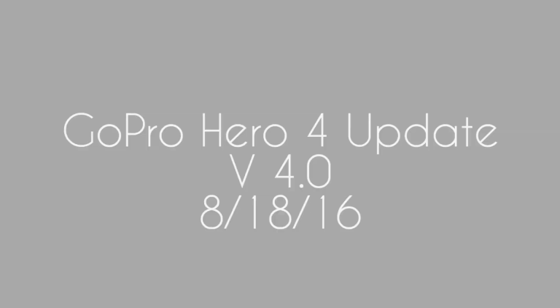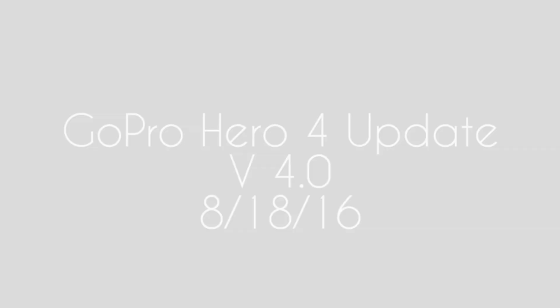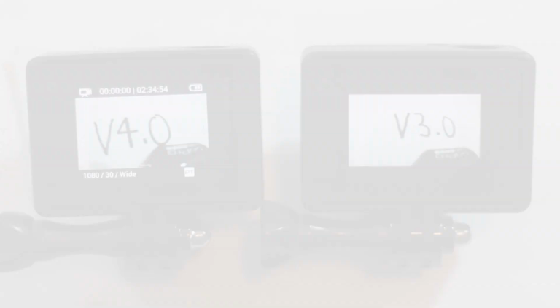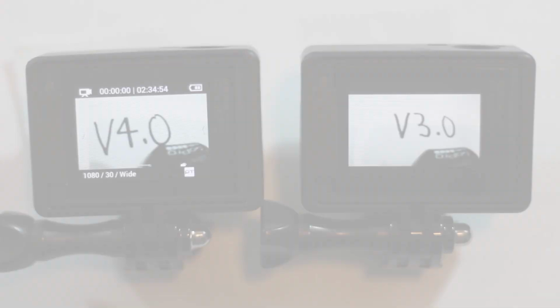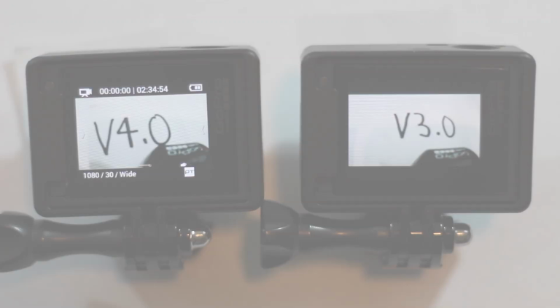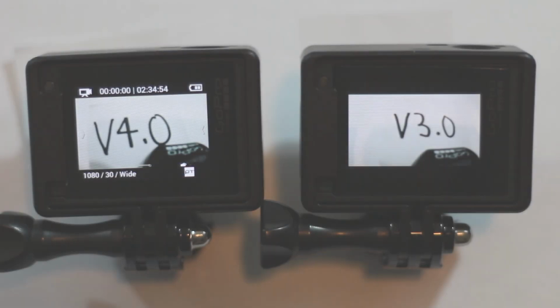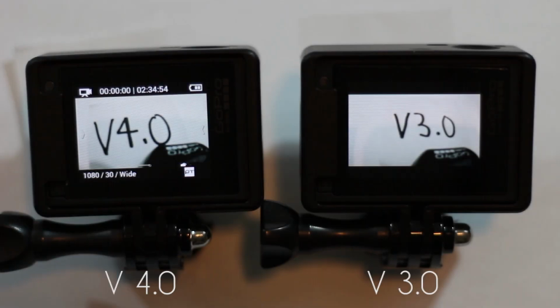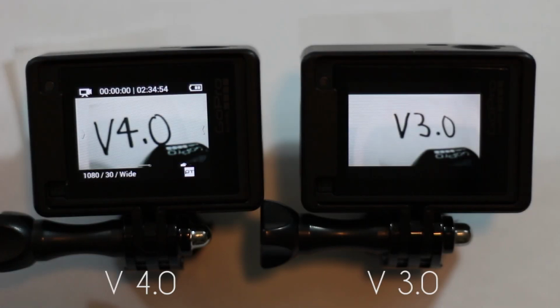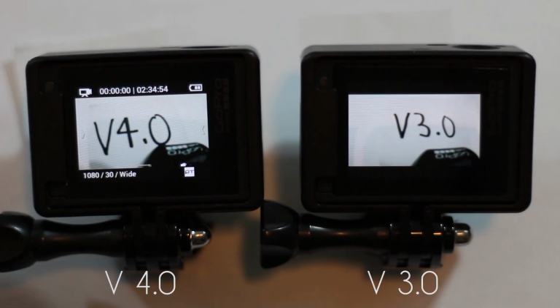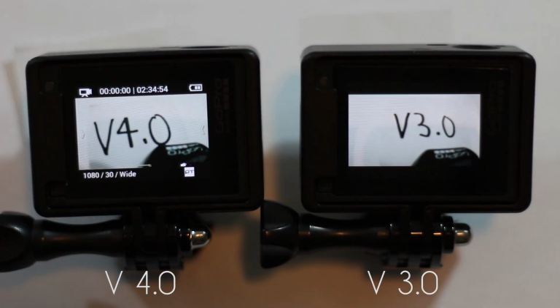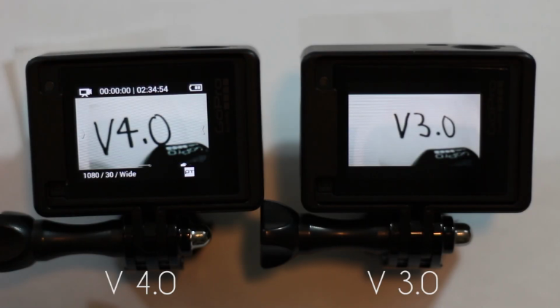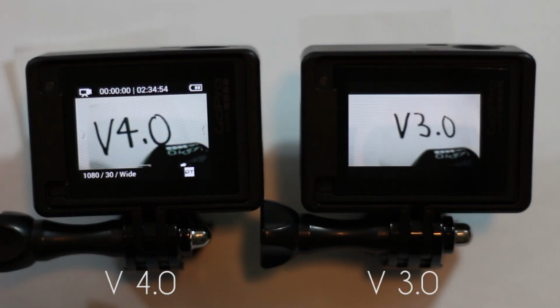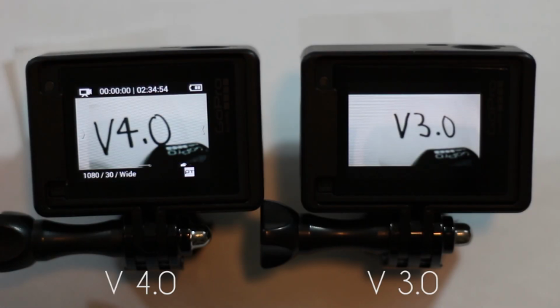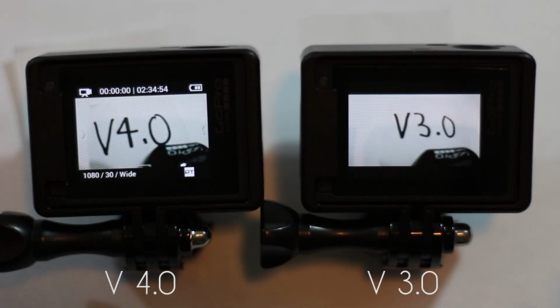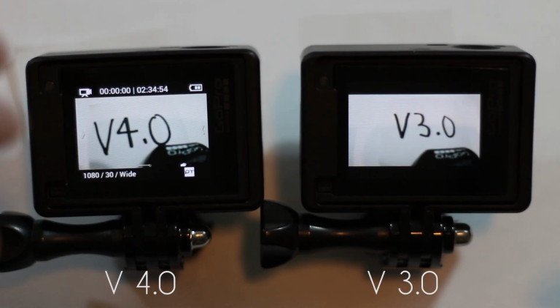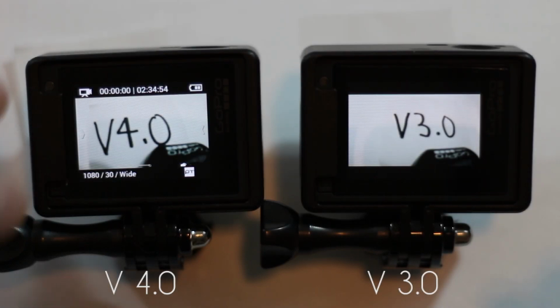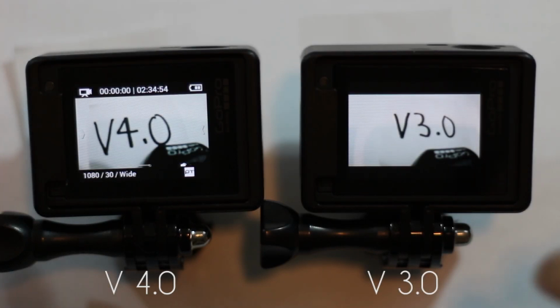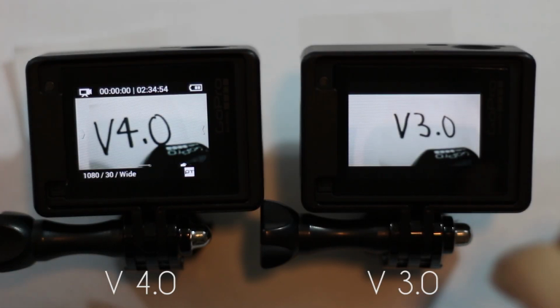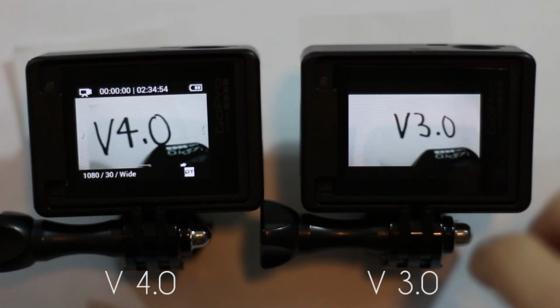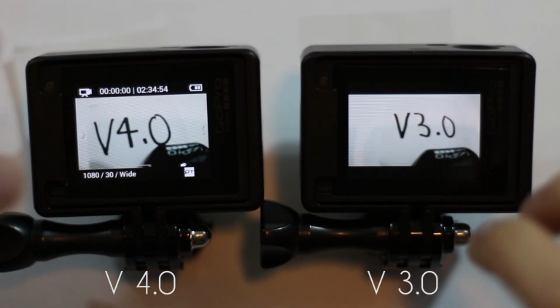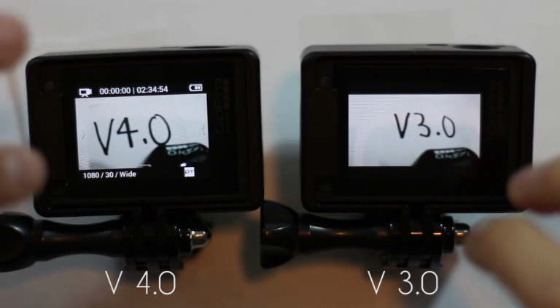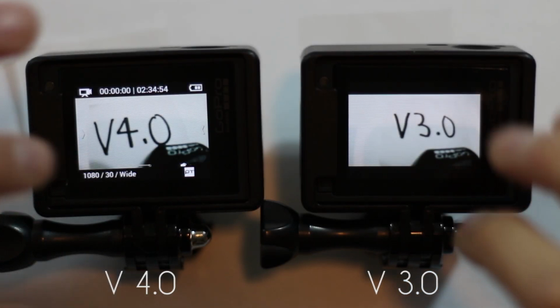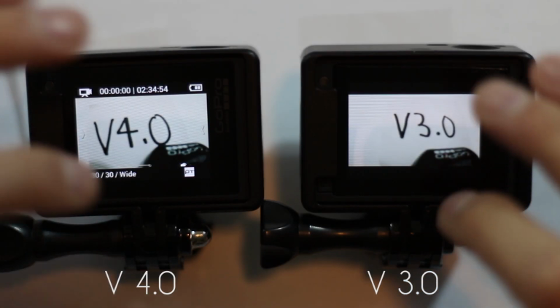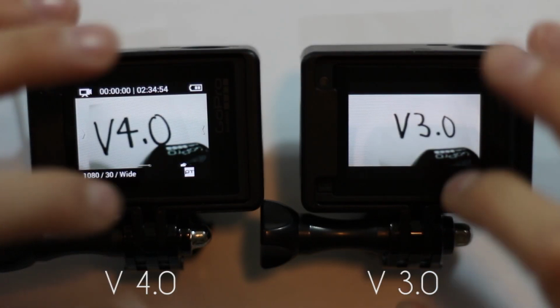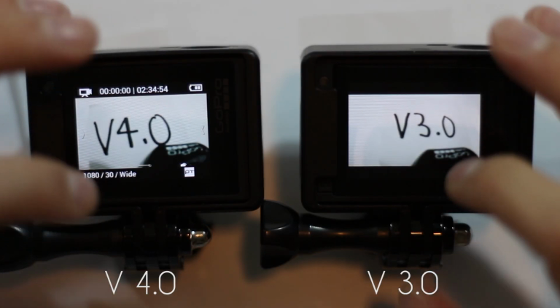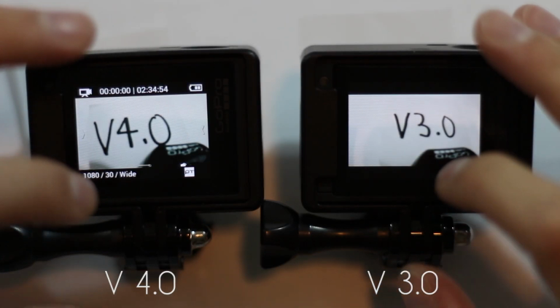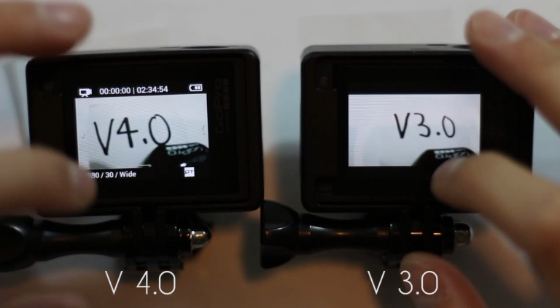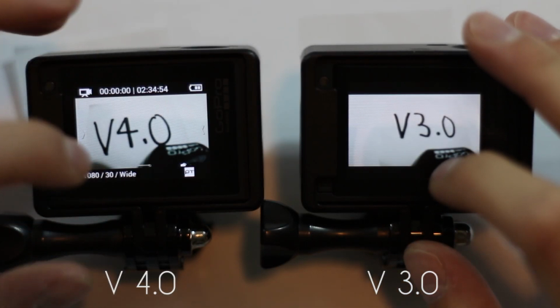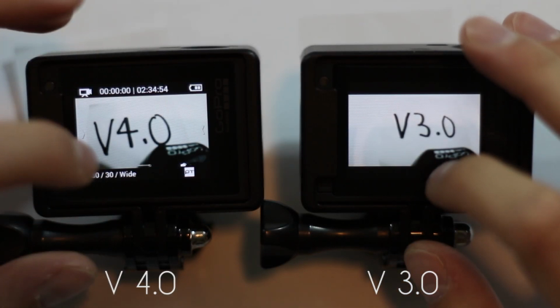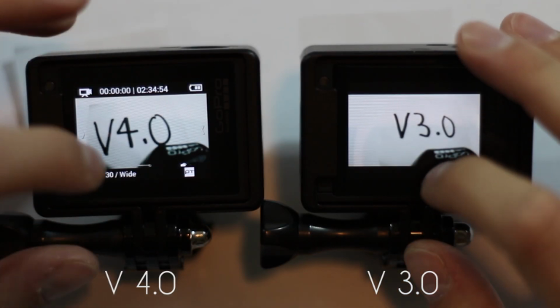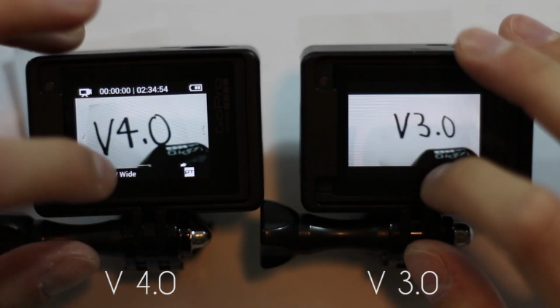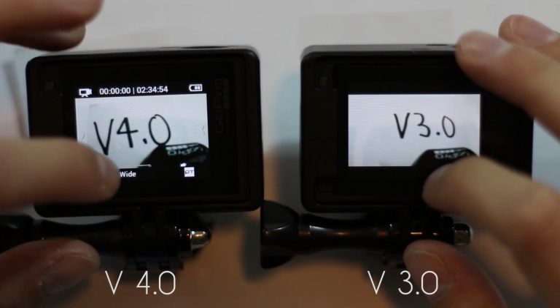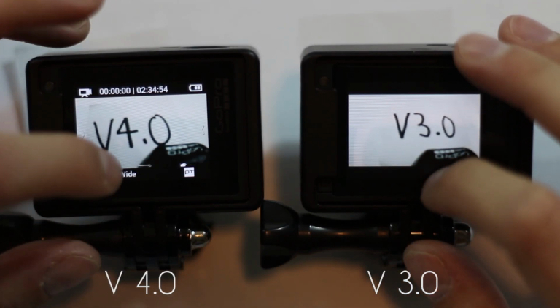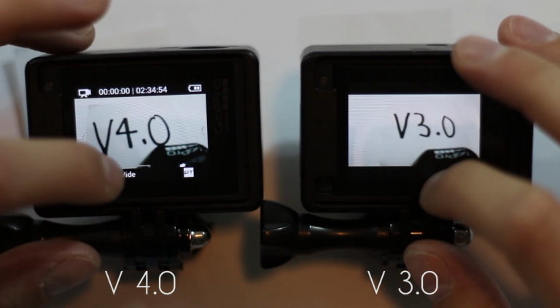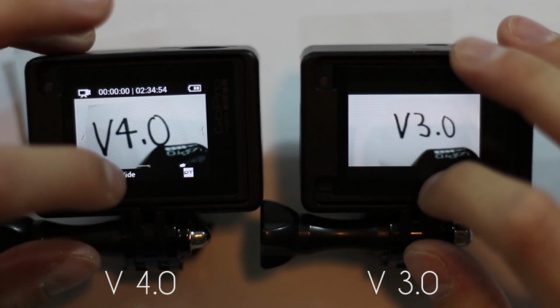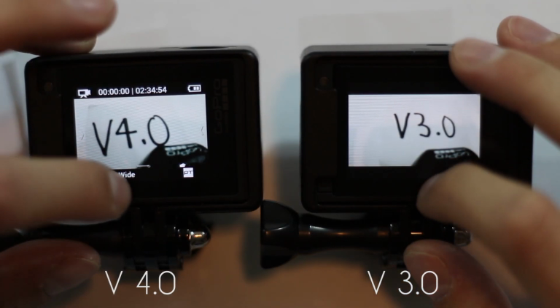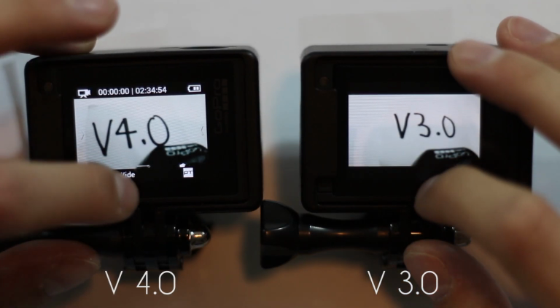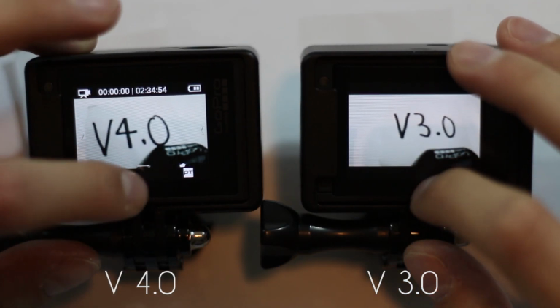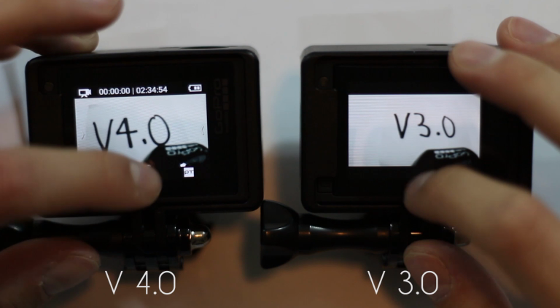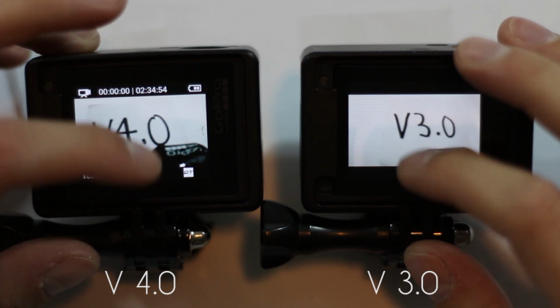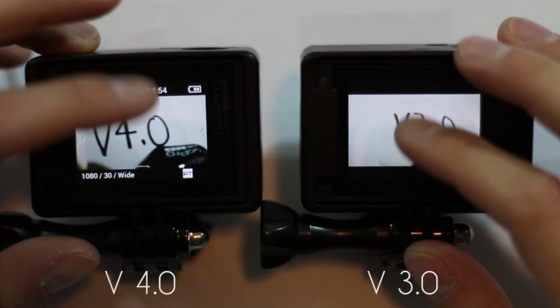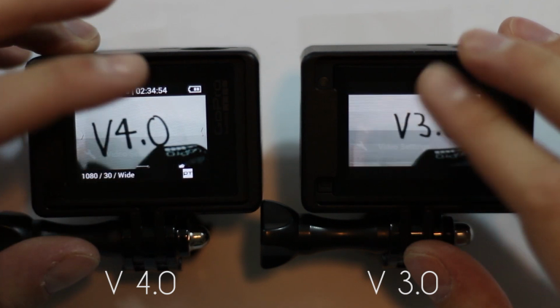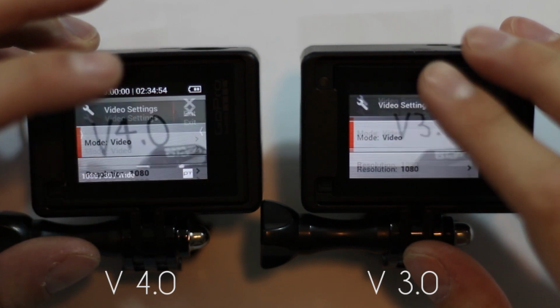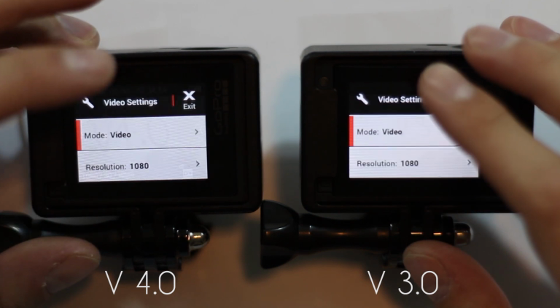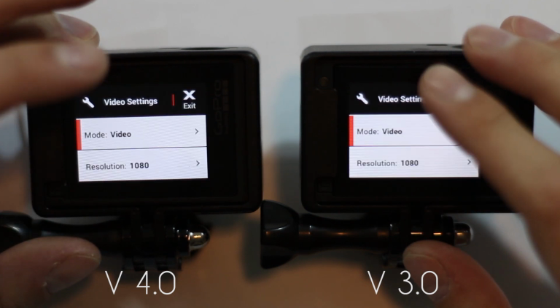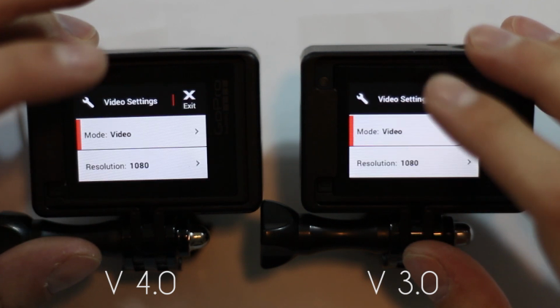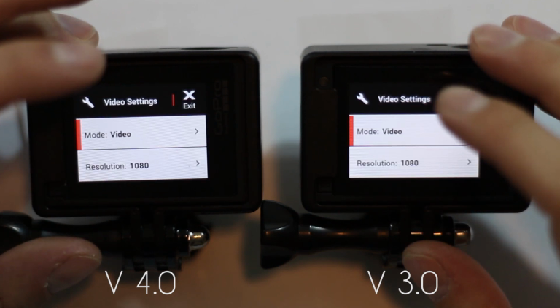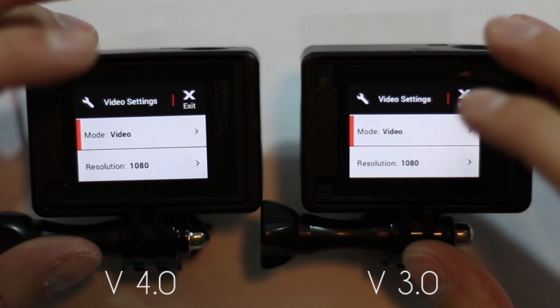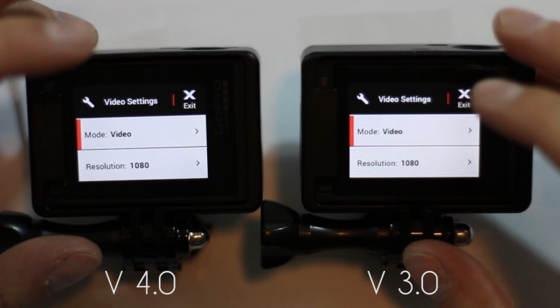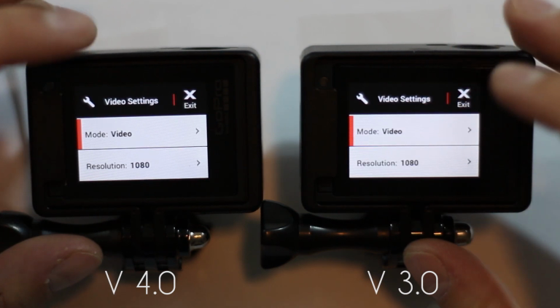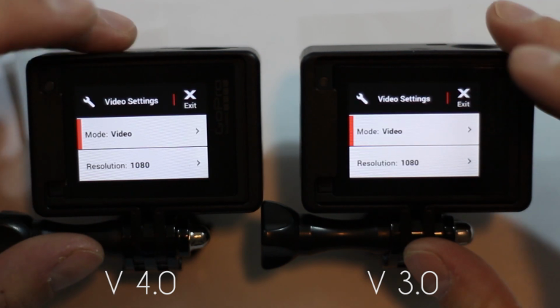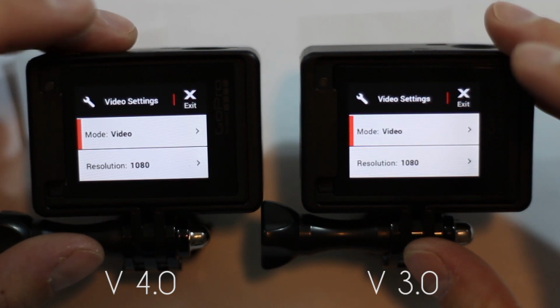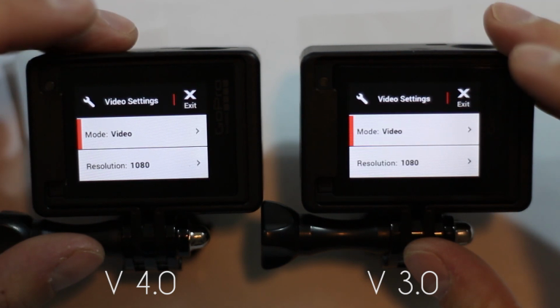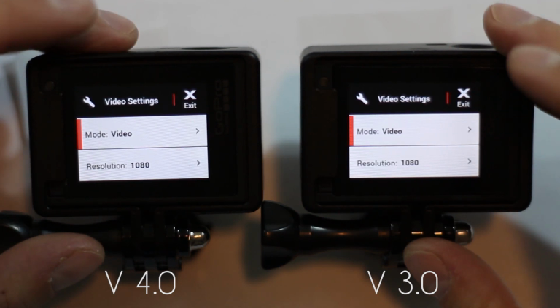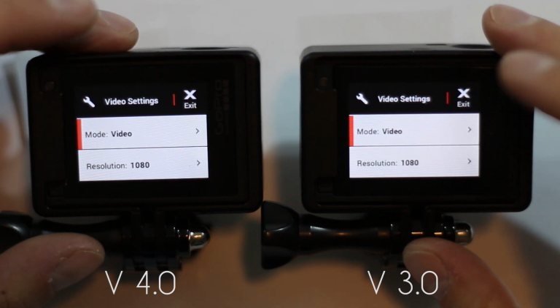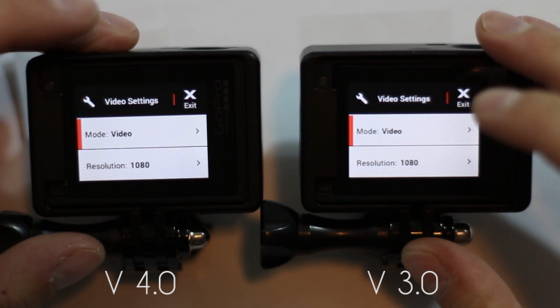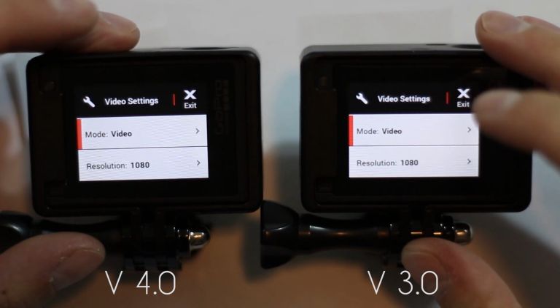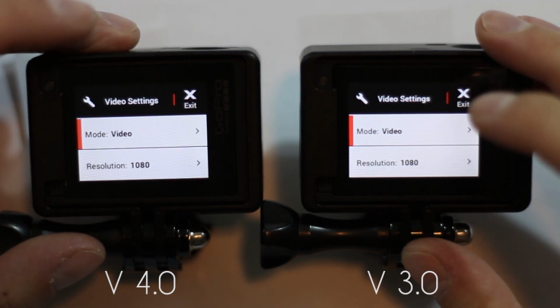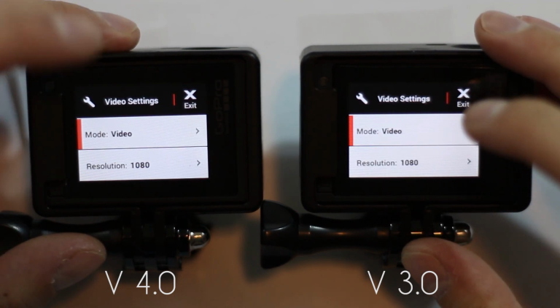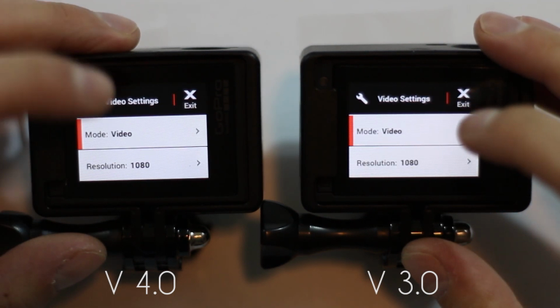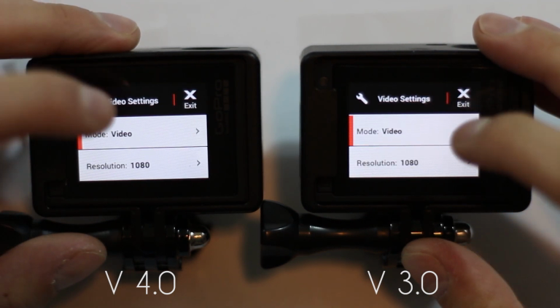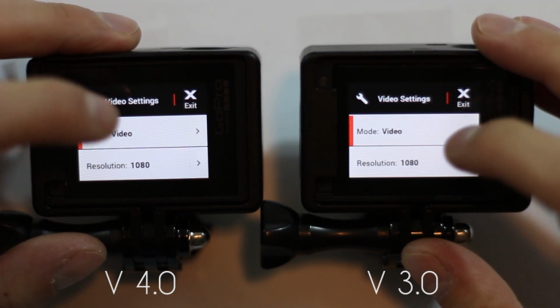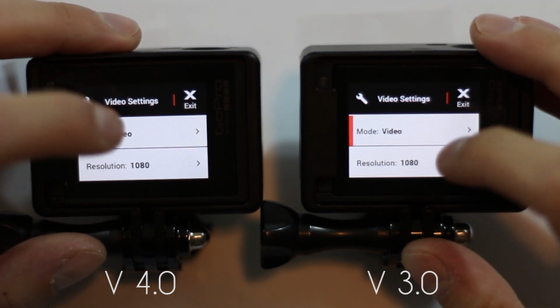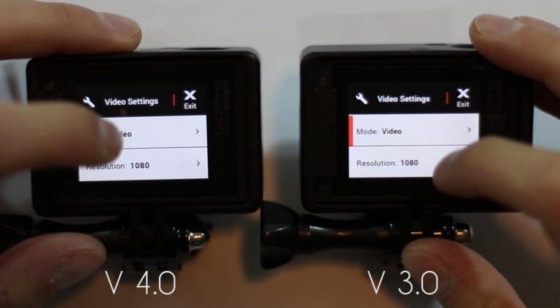Let's see what updates GoPro's made in this new firmware update. Let's take a look at our settings — I'm in the video settings.